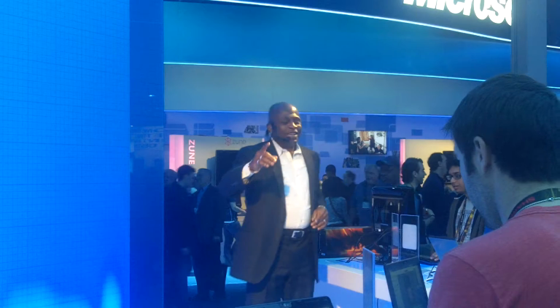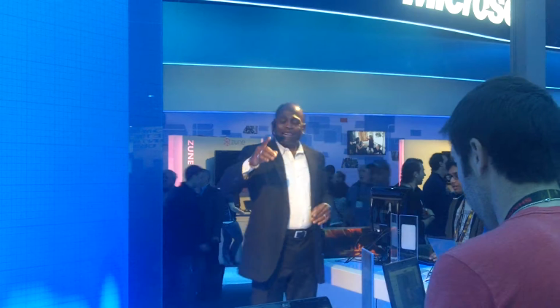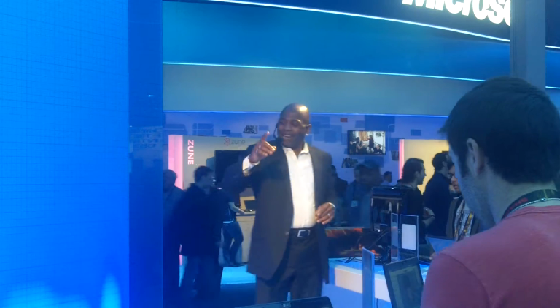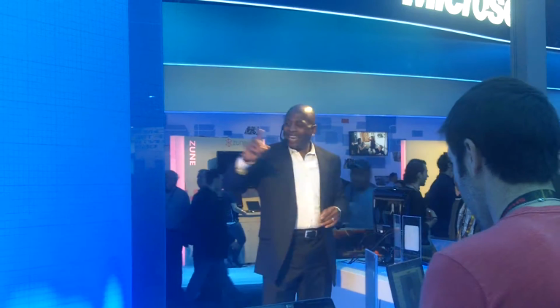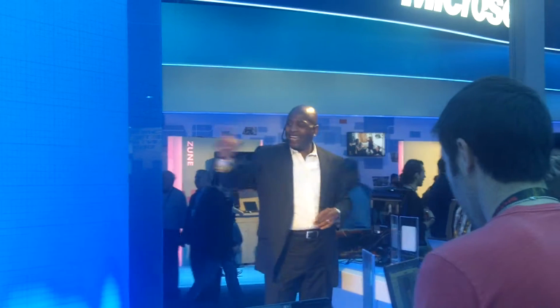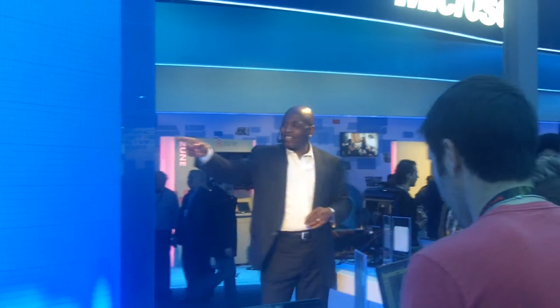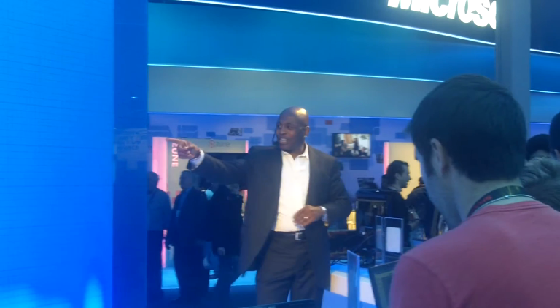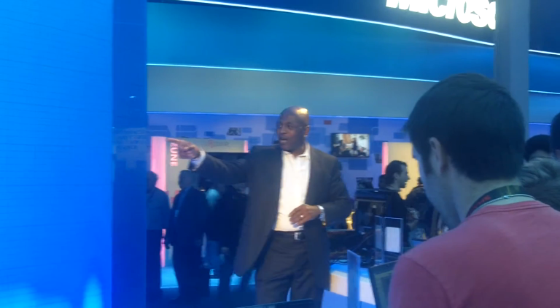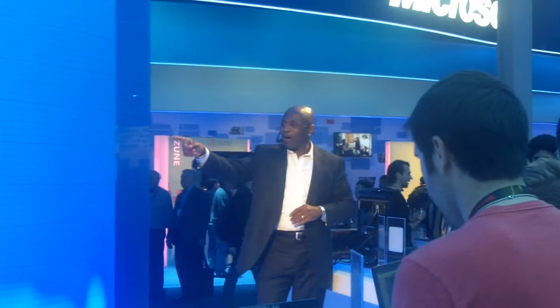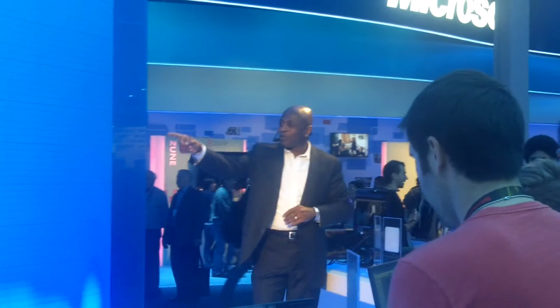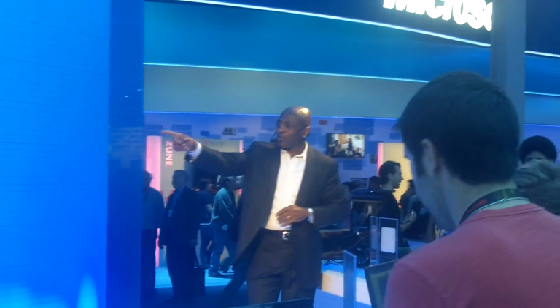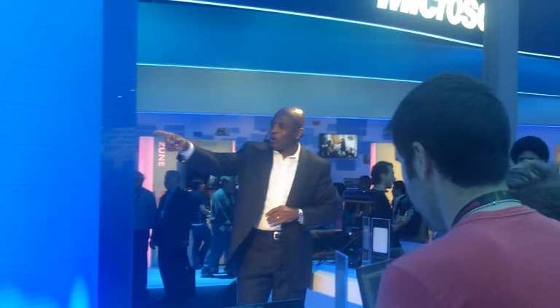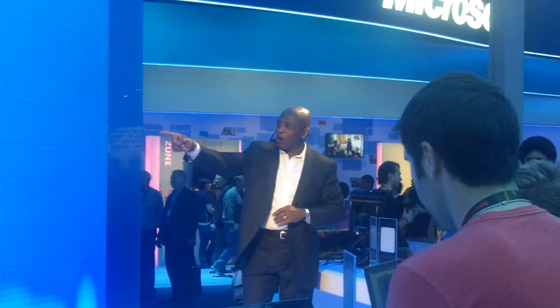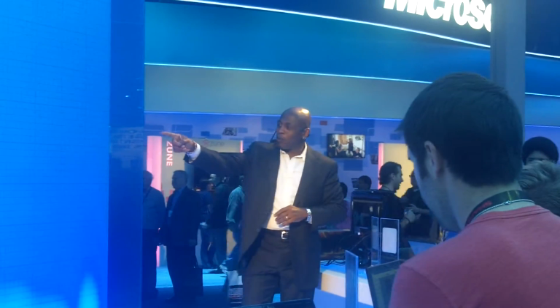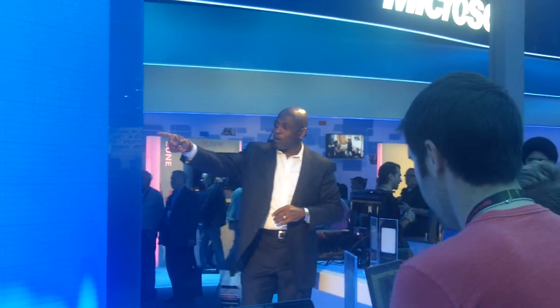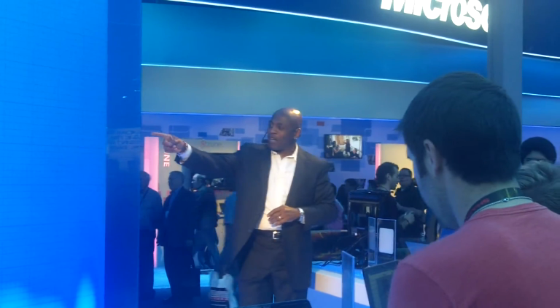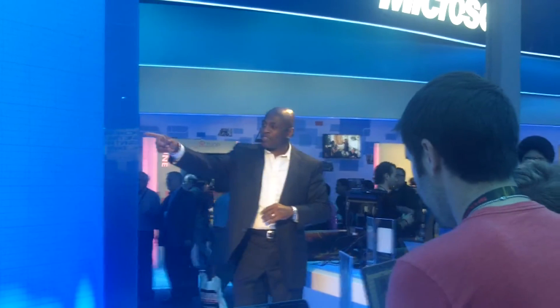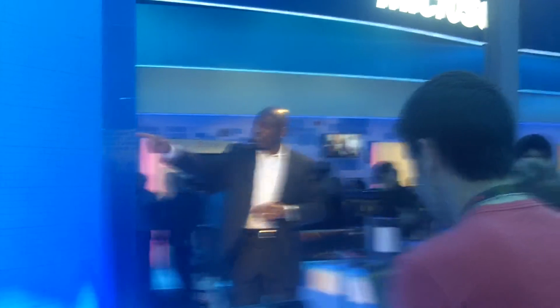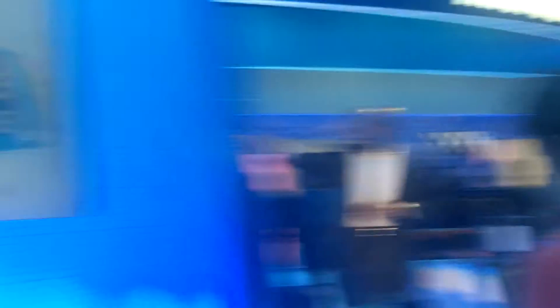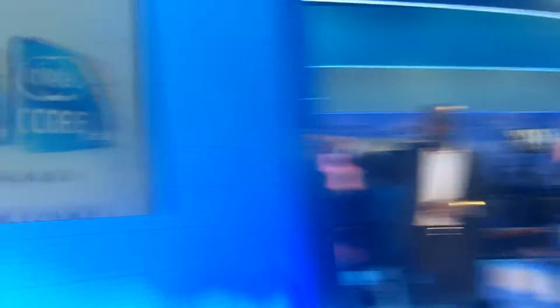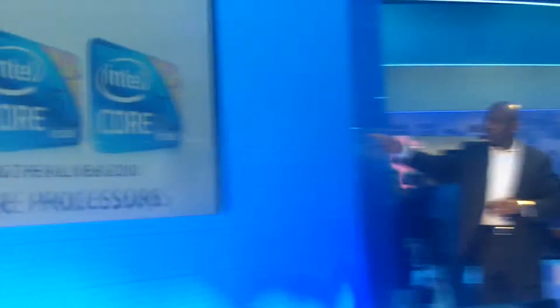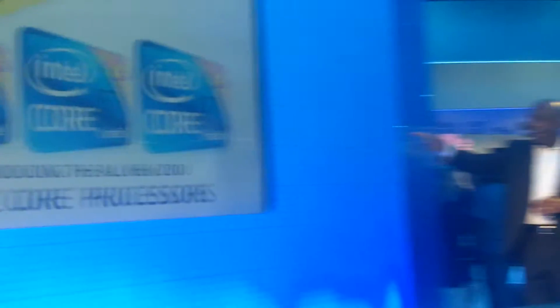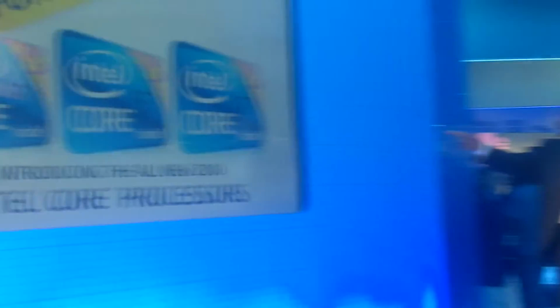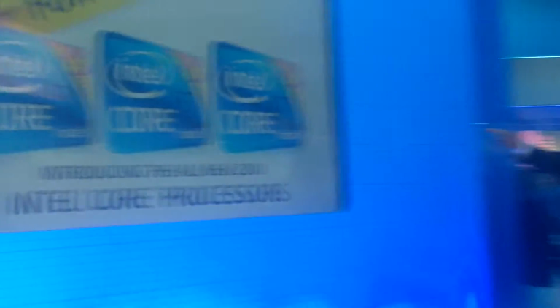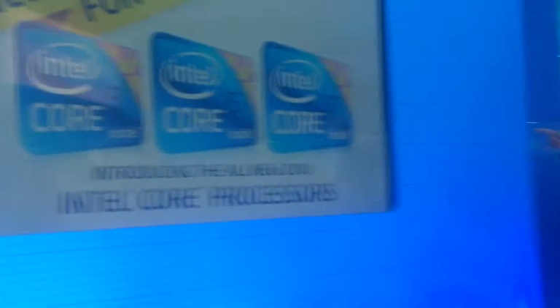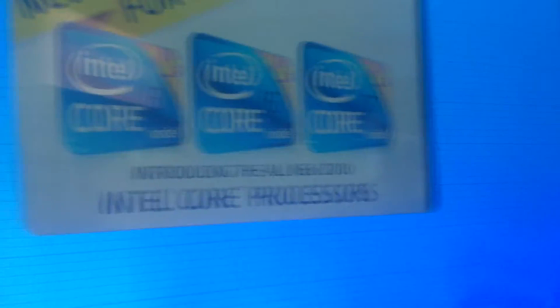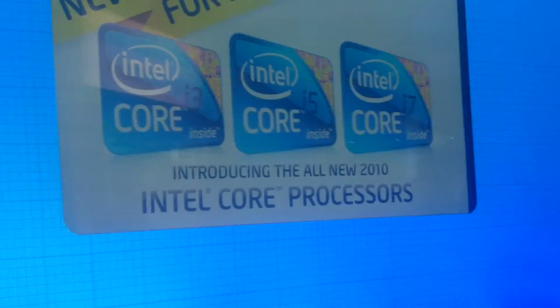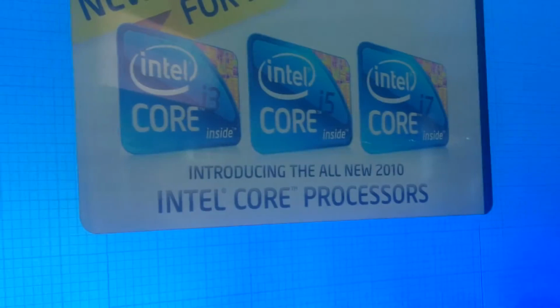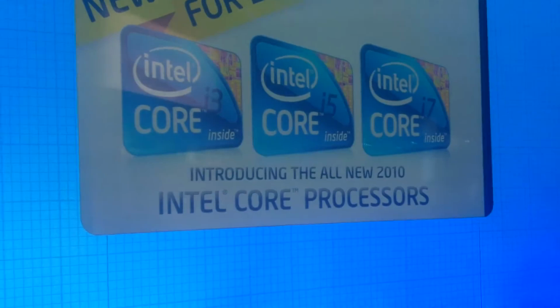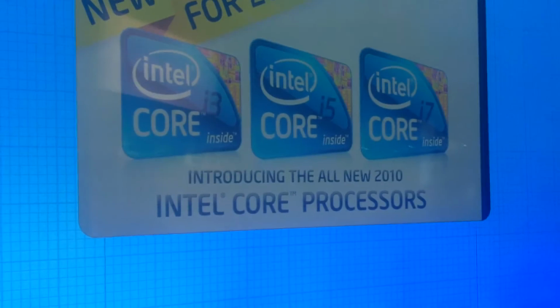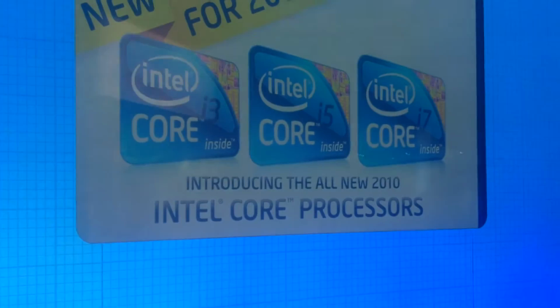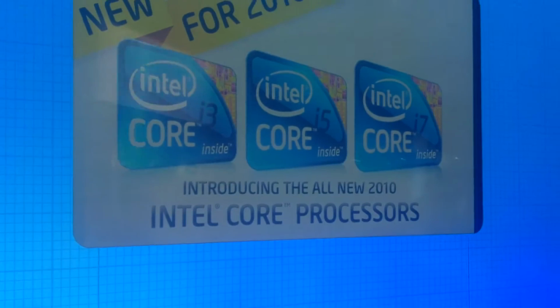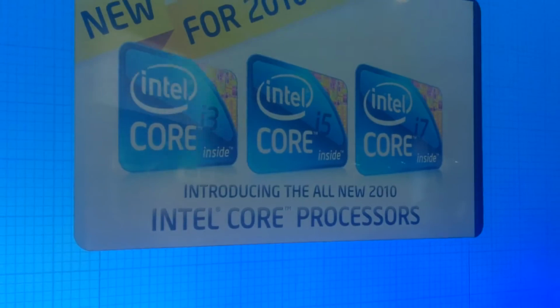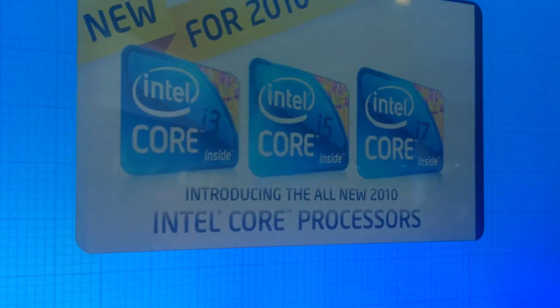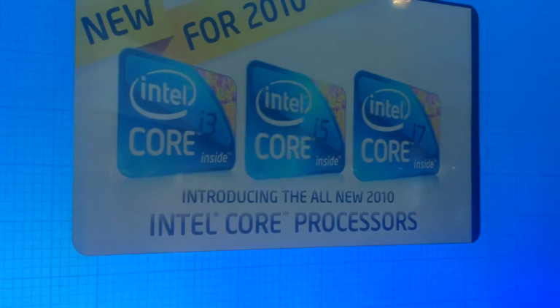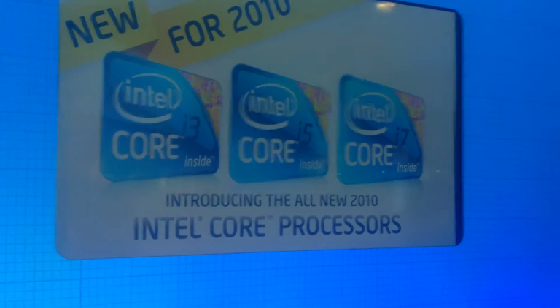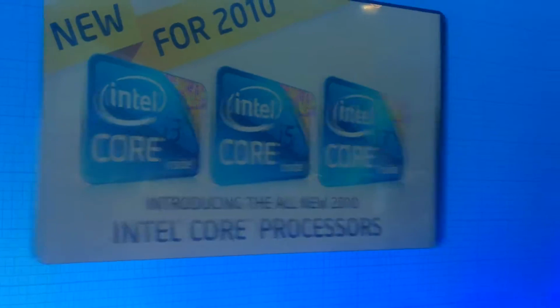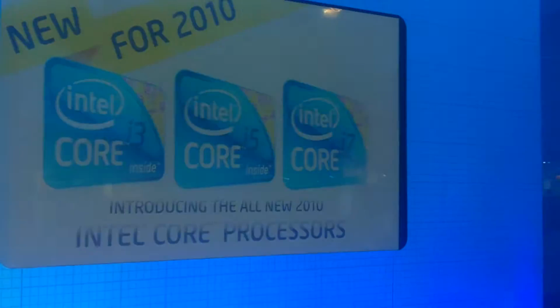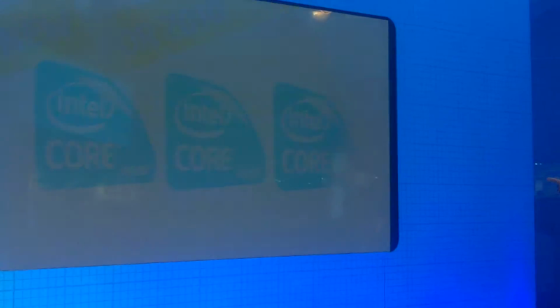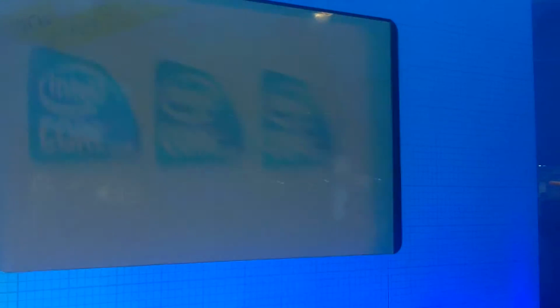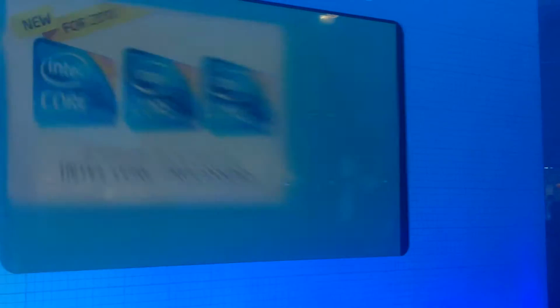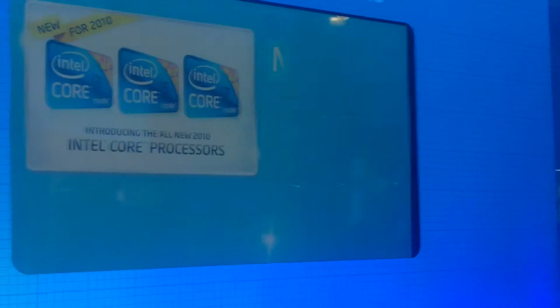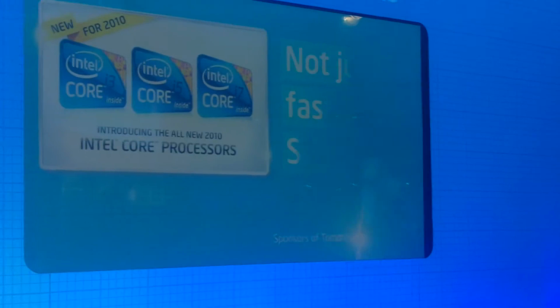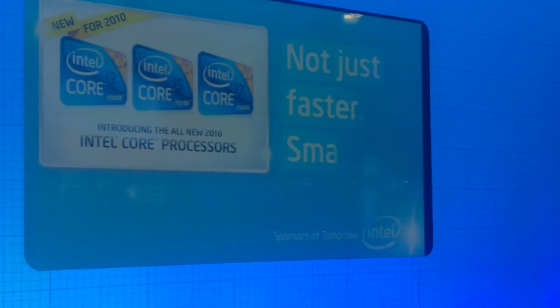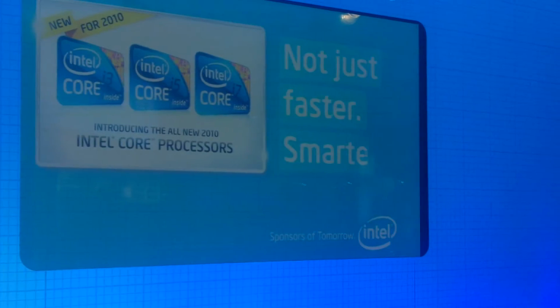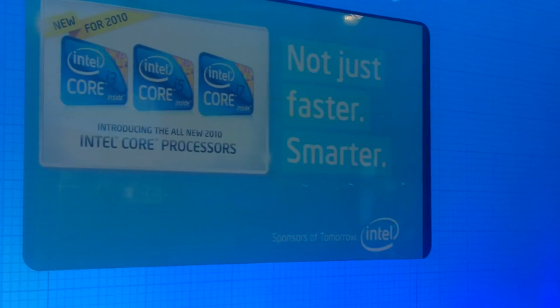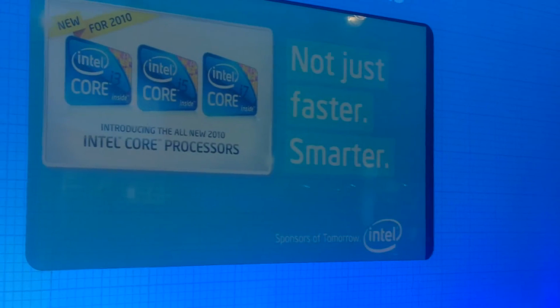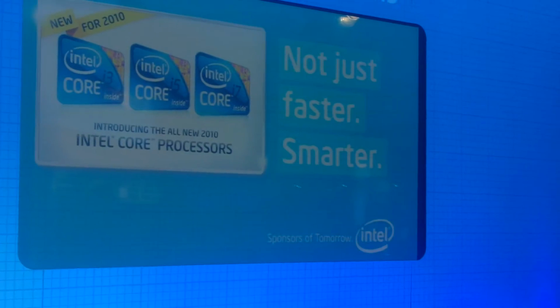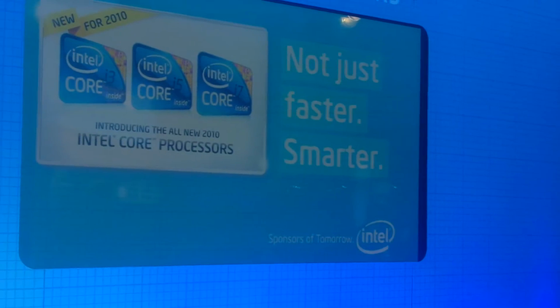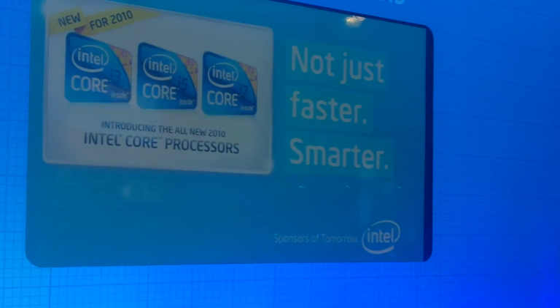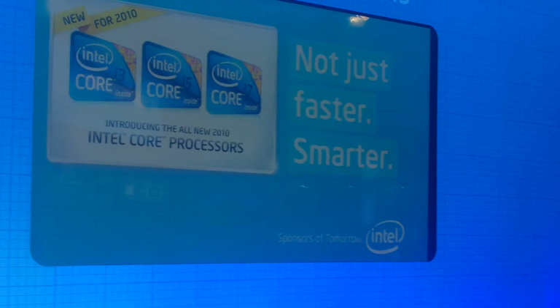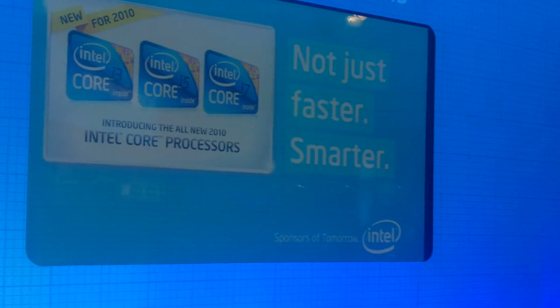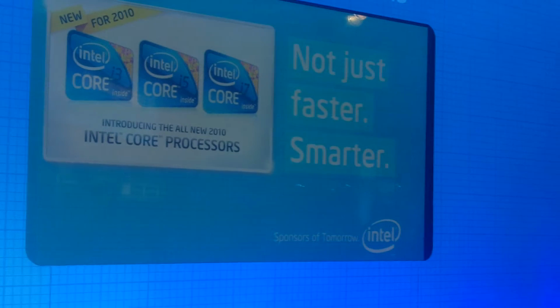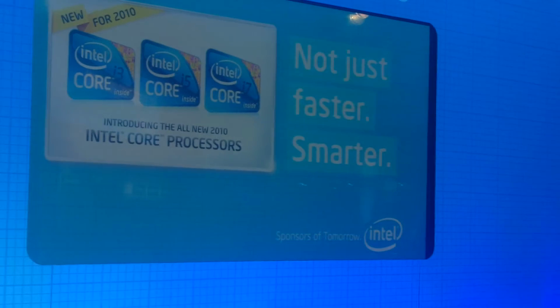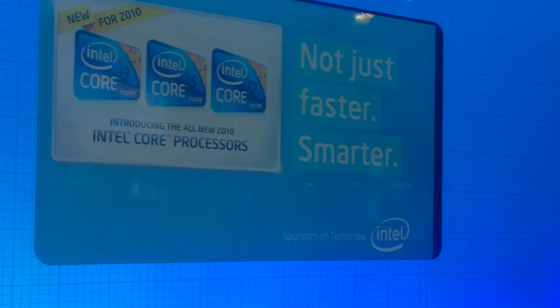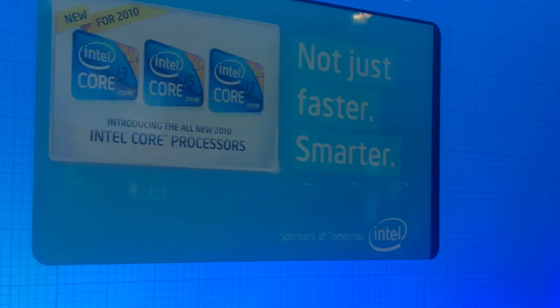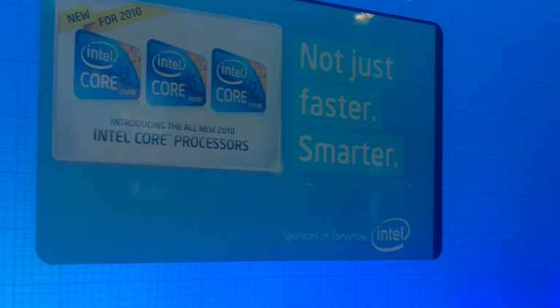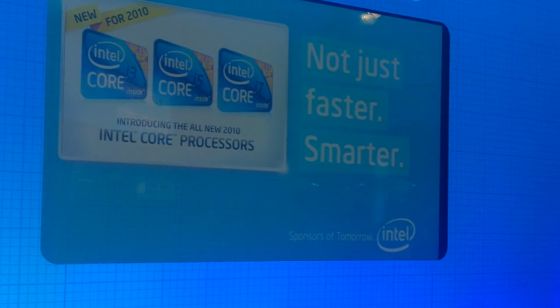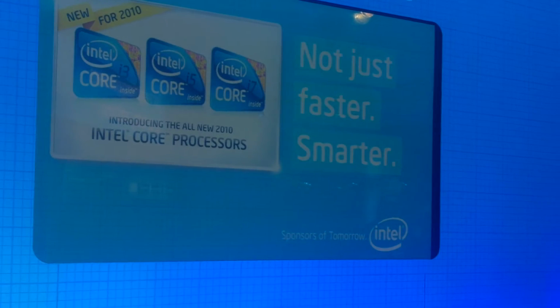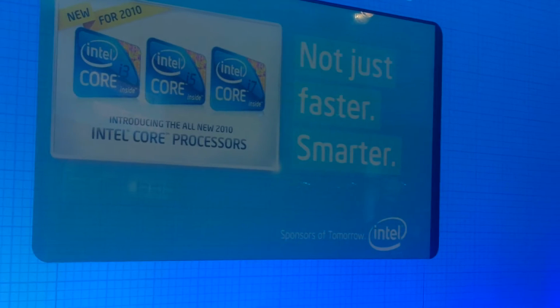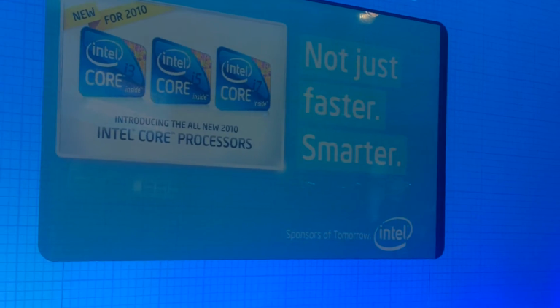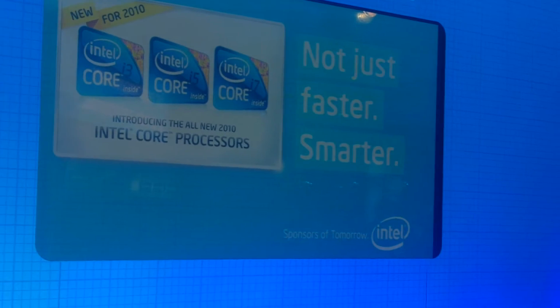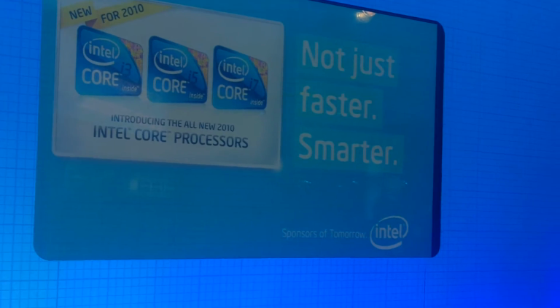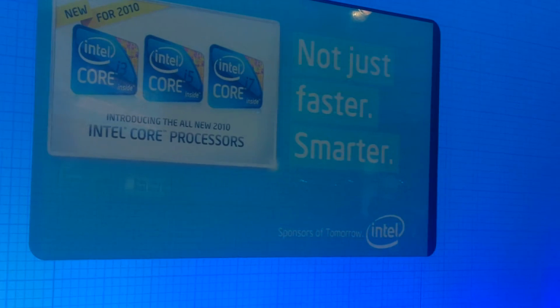Intel Core processor family. Processors that aren't just faster — they are smarter.